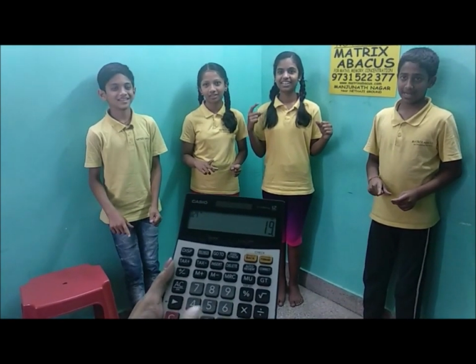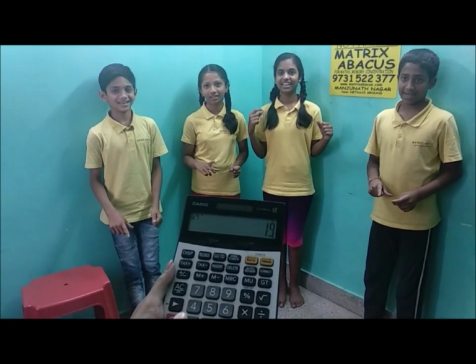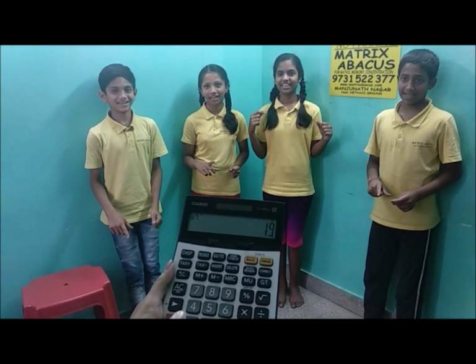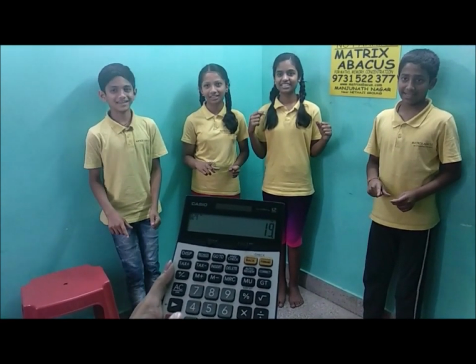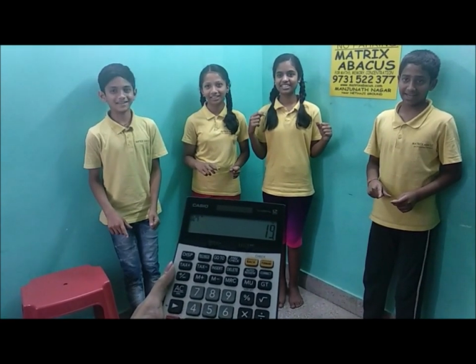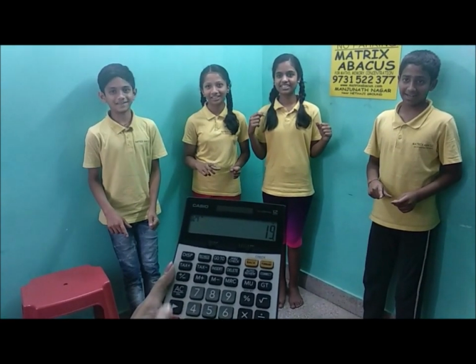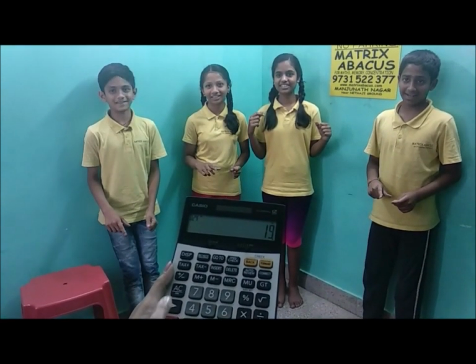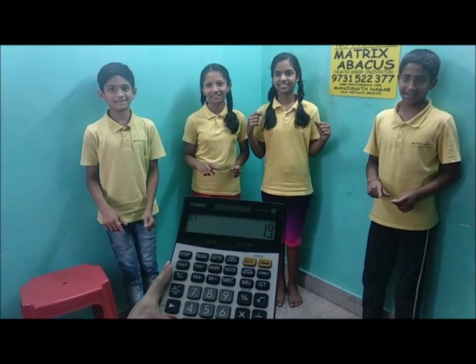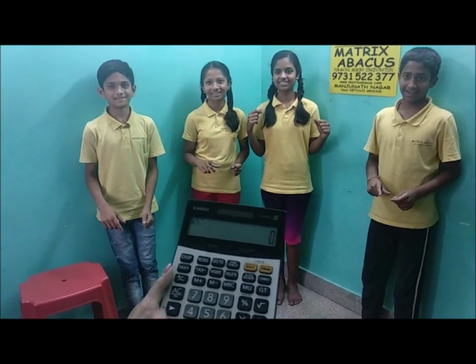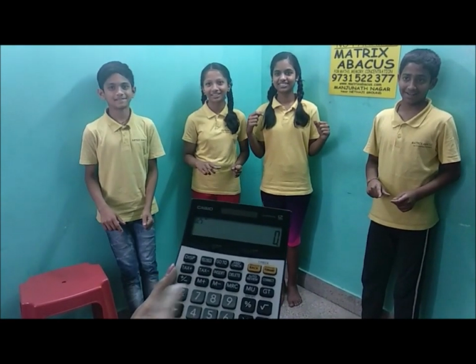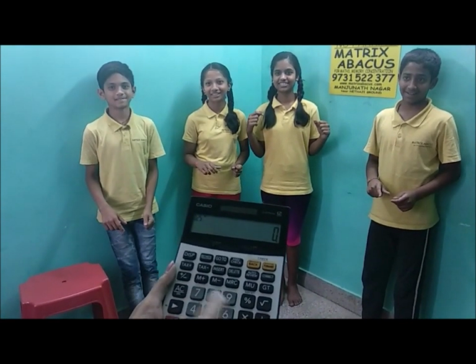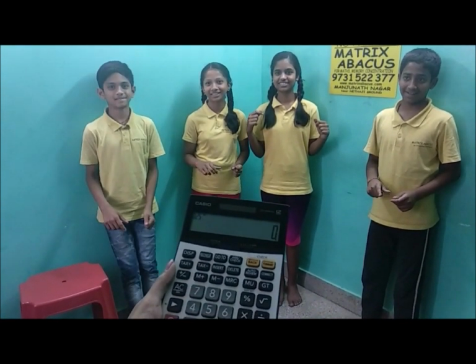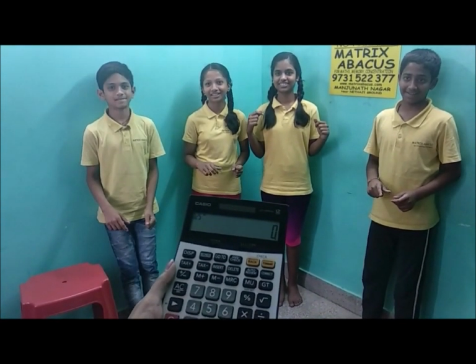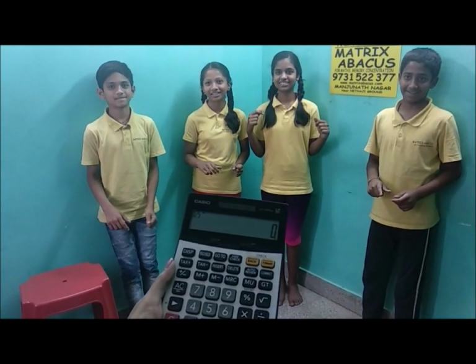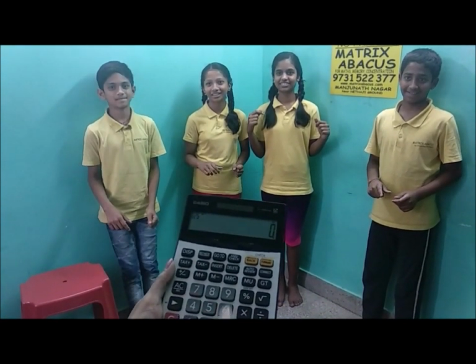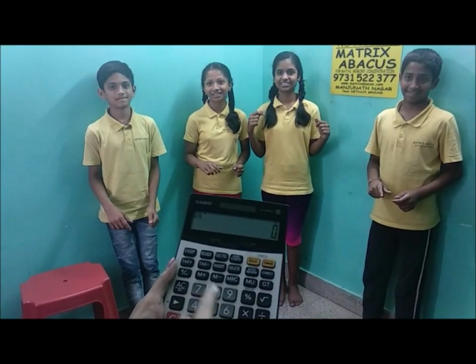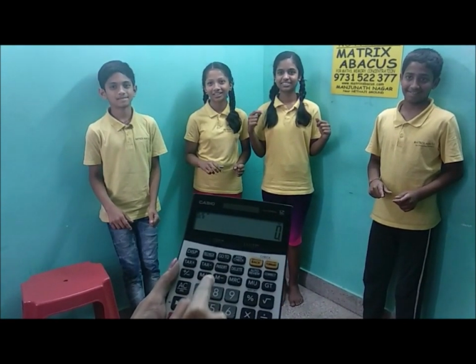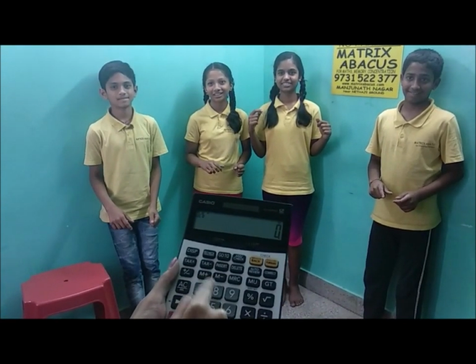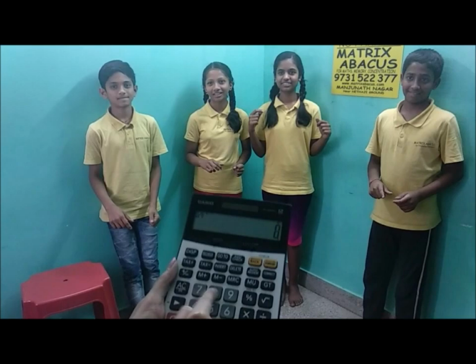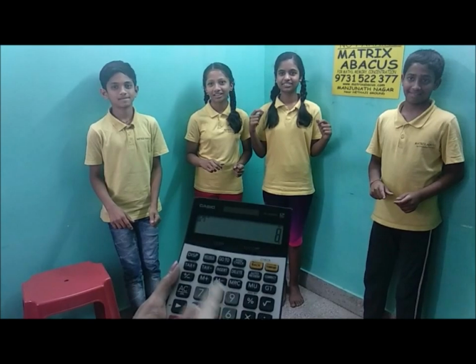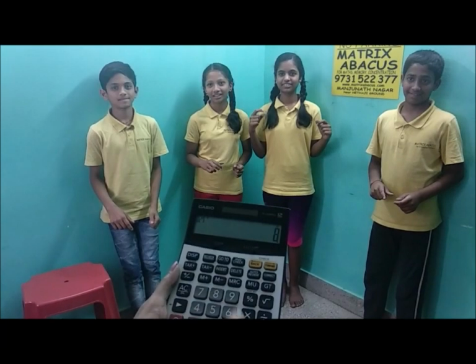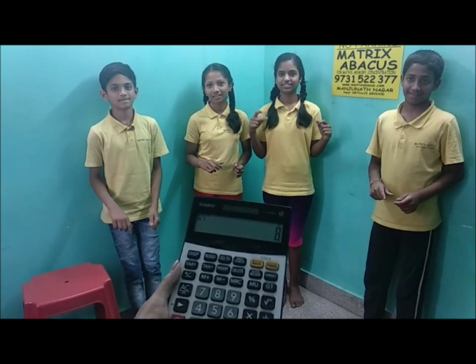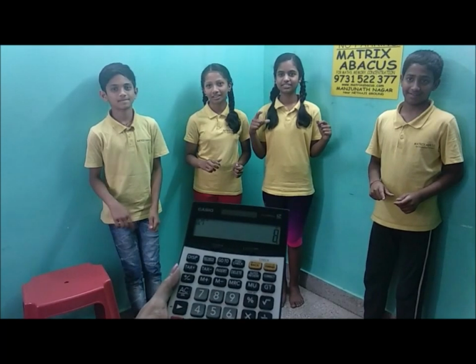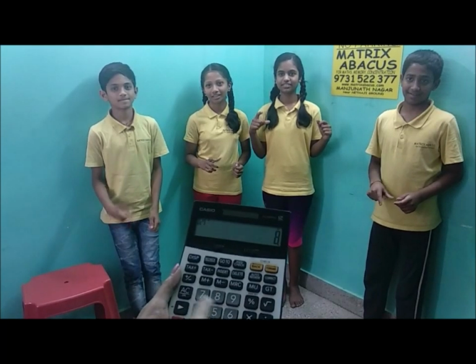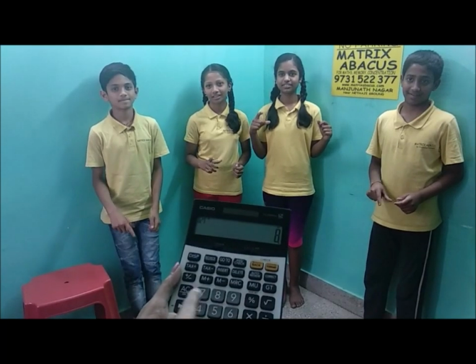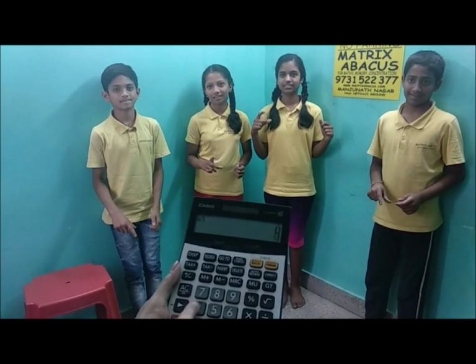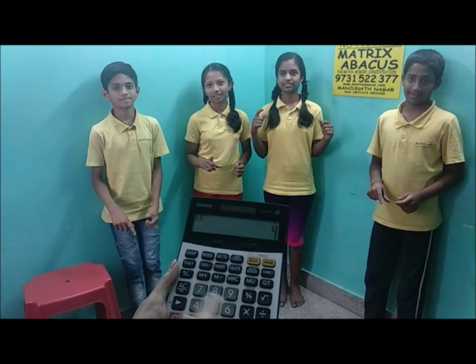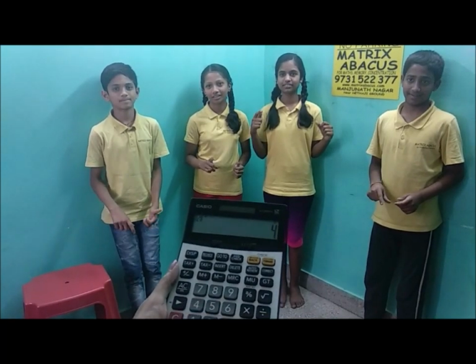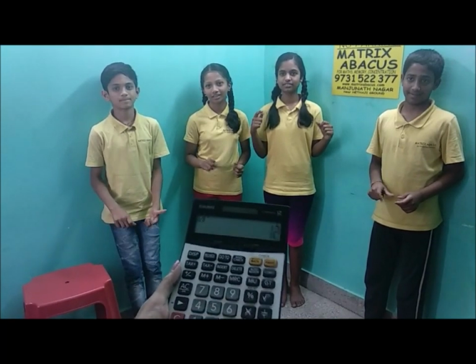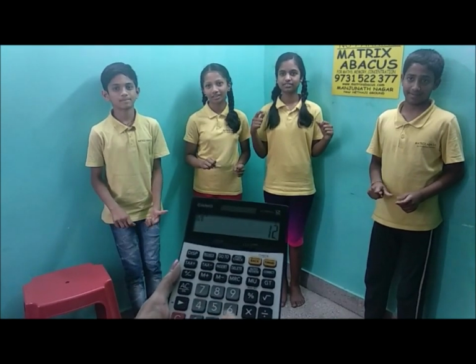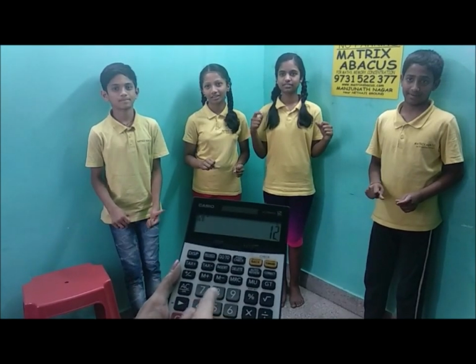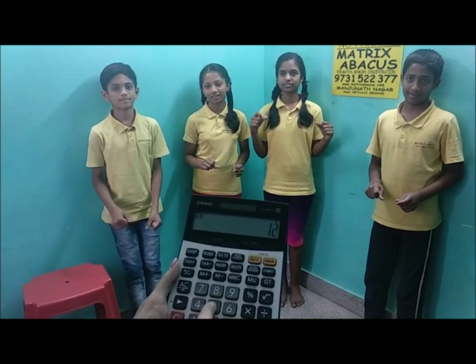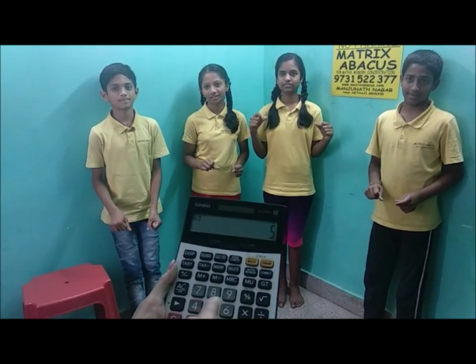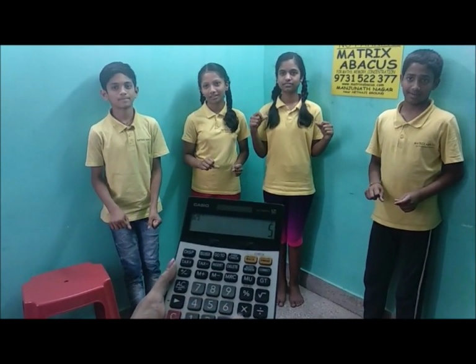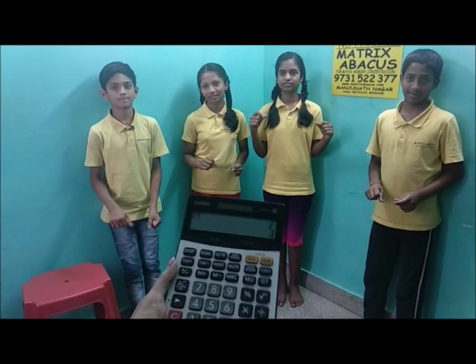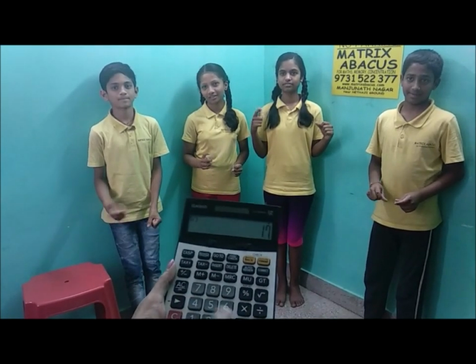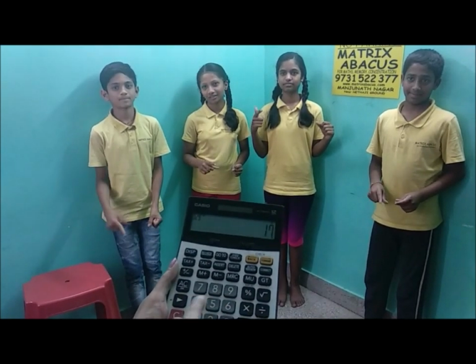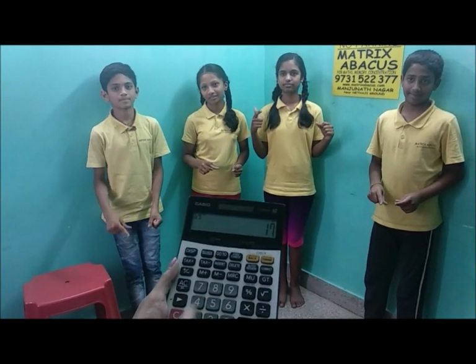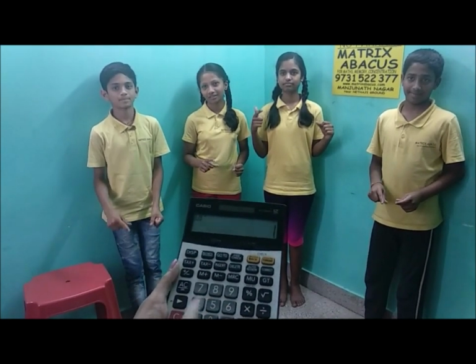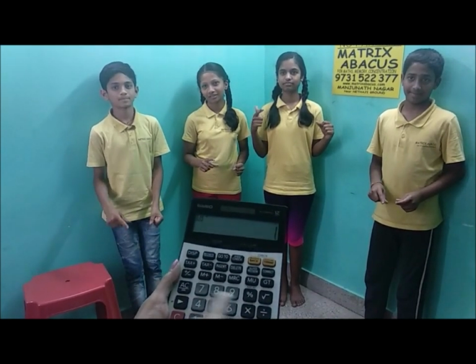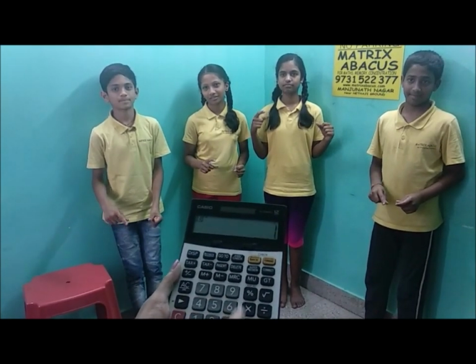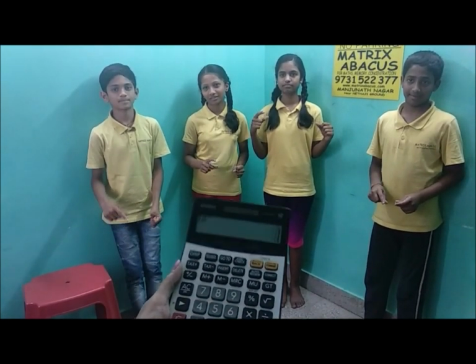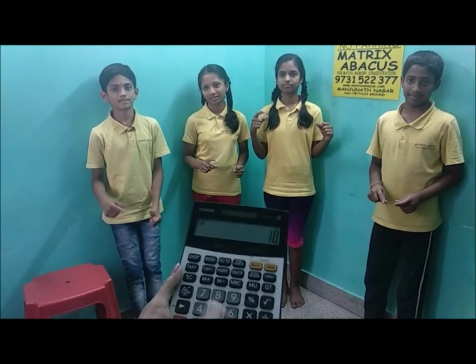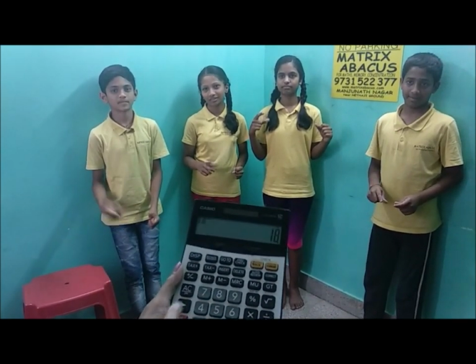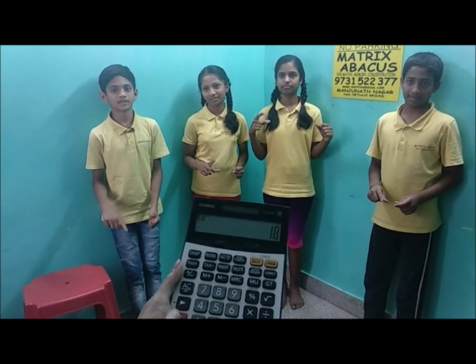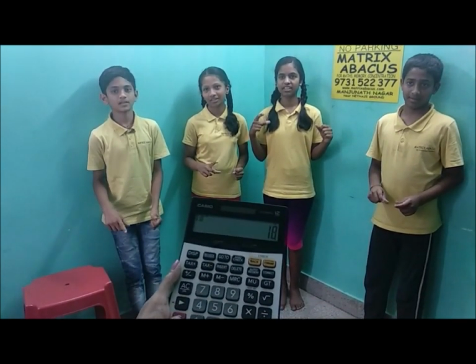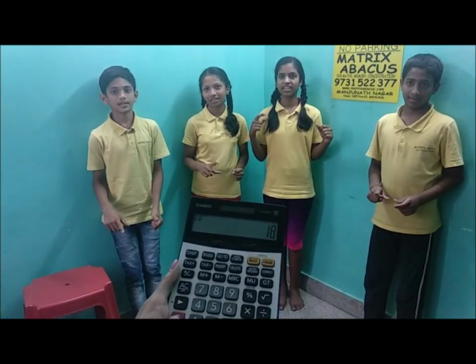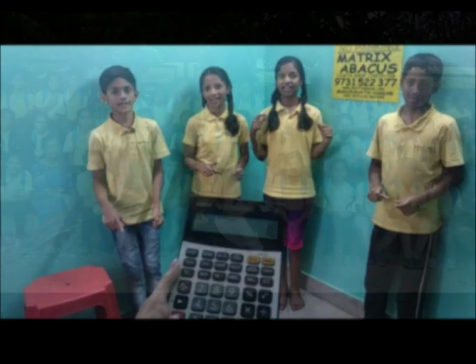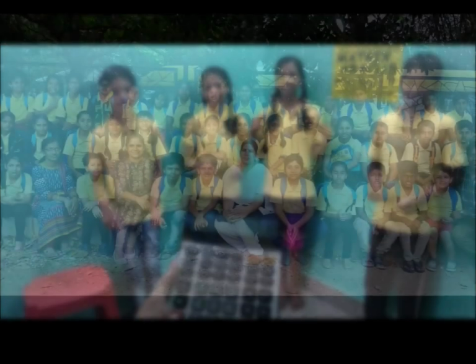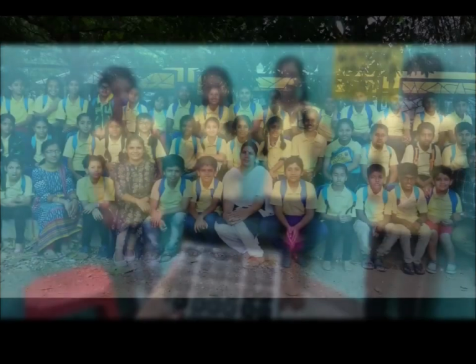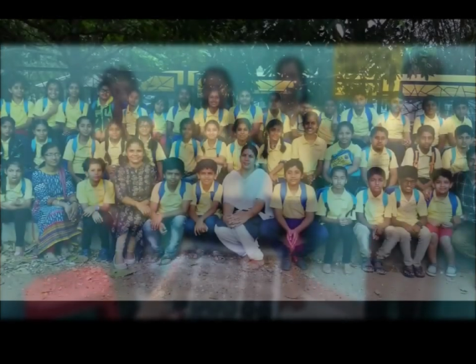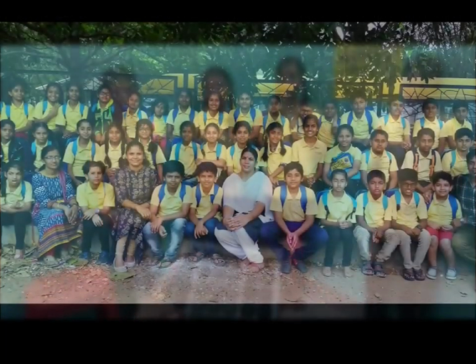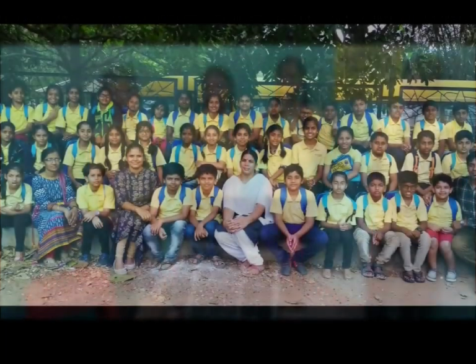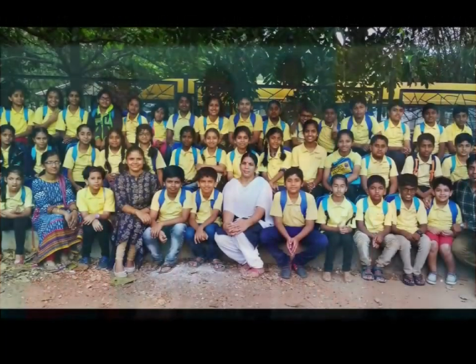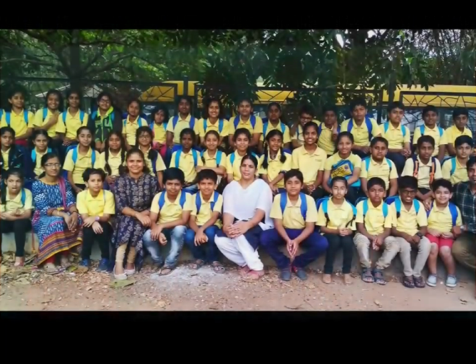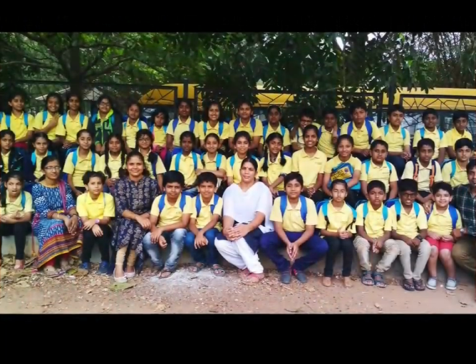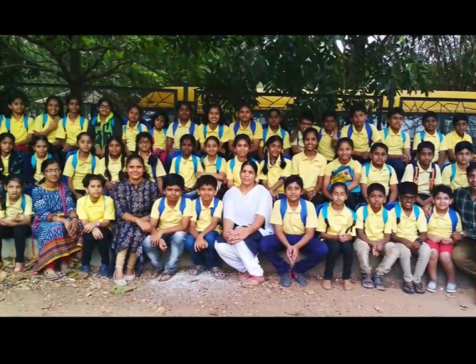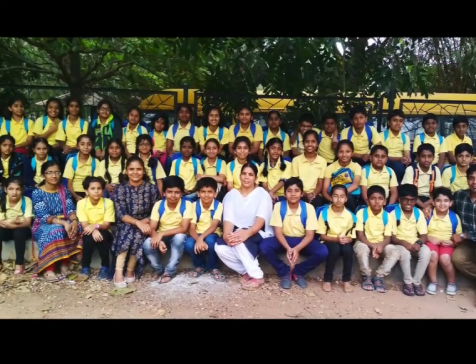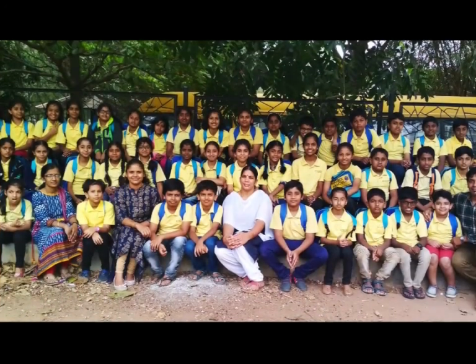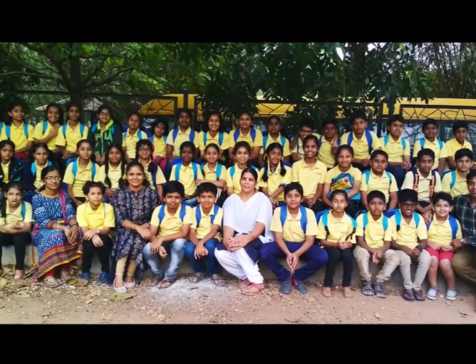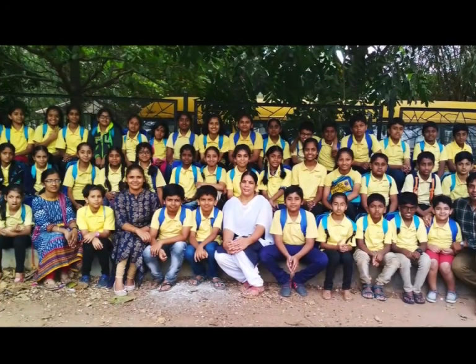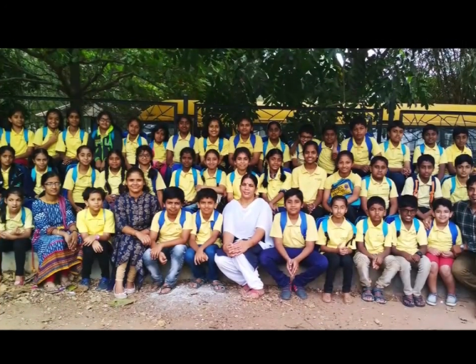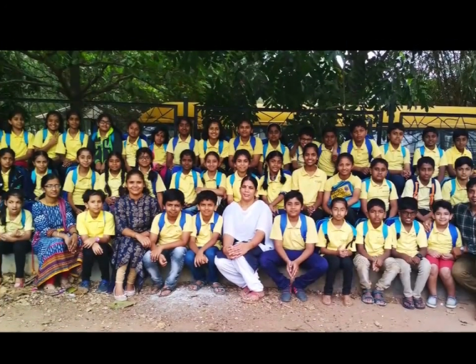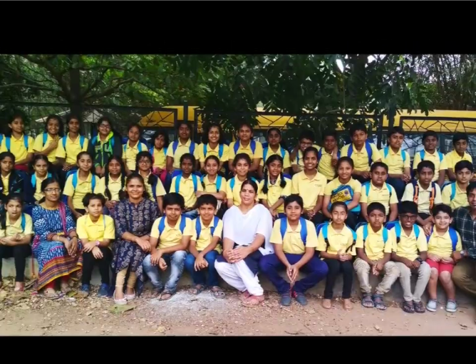4 plus 8 plus 2 plus 5 — that is 19. Correct answer. 8 plus 4 plus 5 plus 1 plus 5 — that is 18. Correct answer.